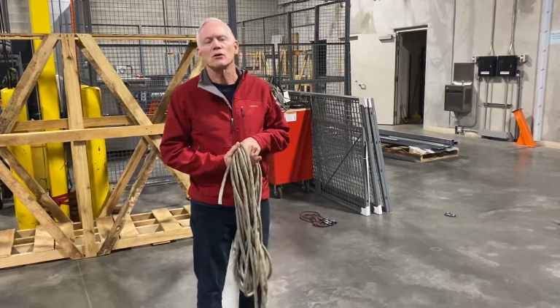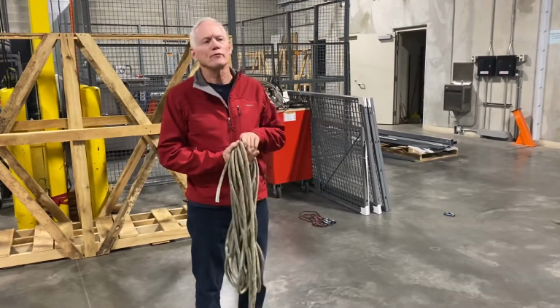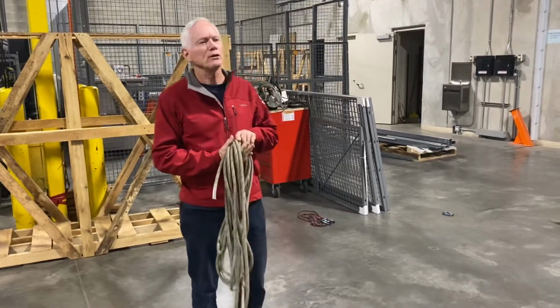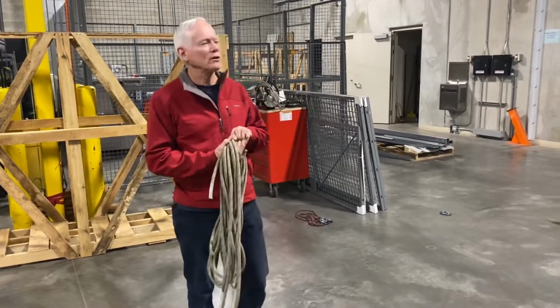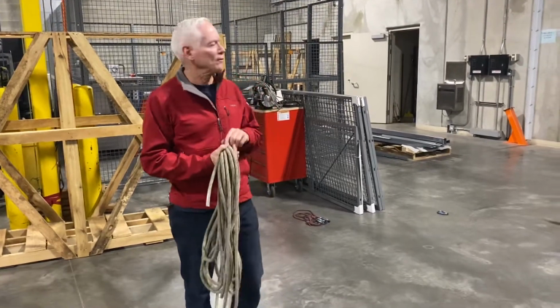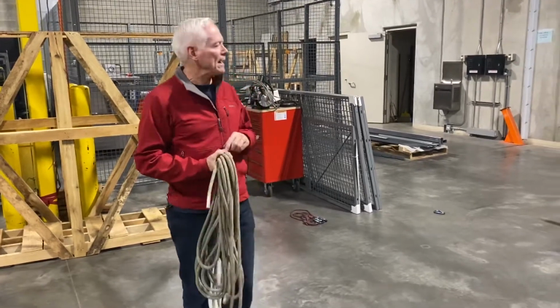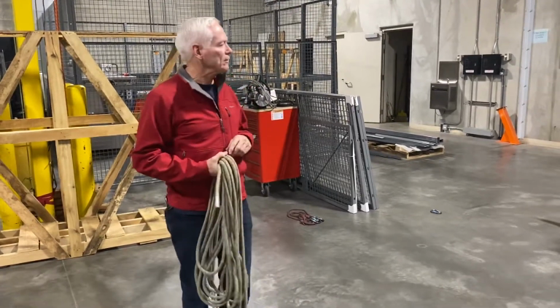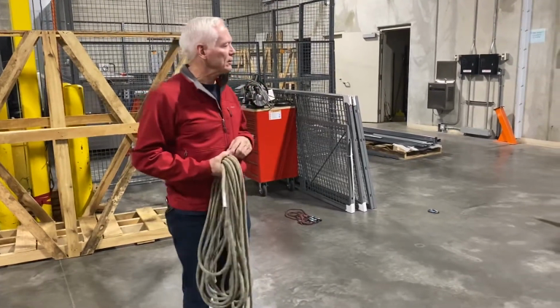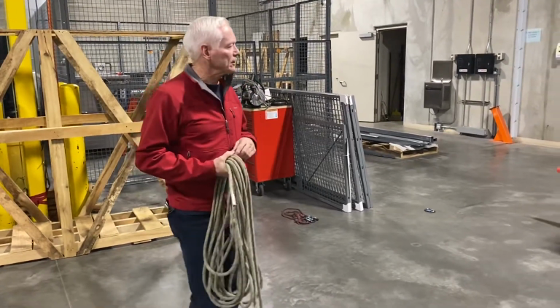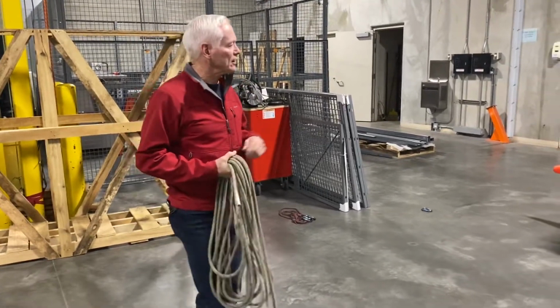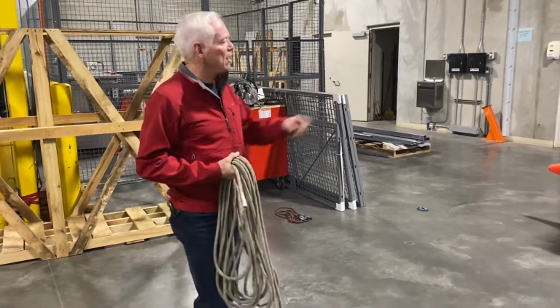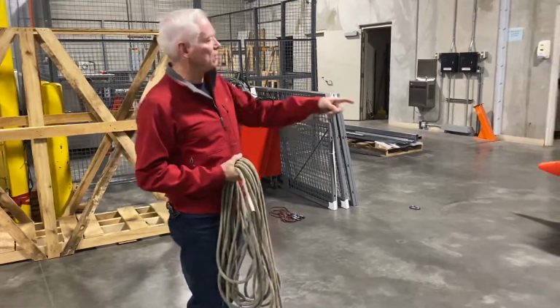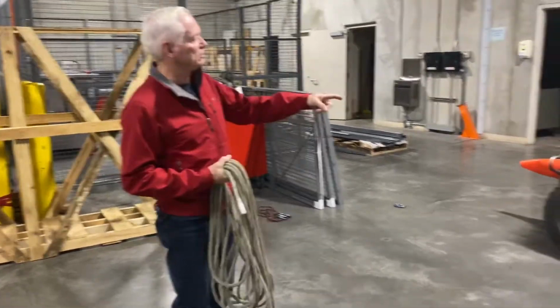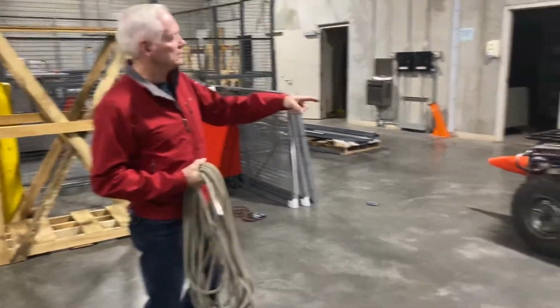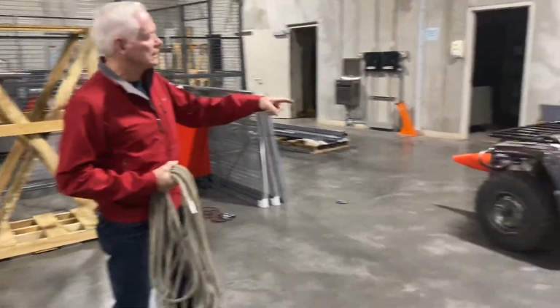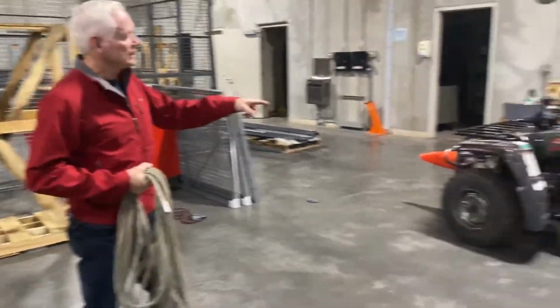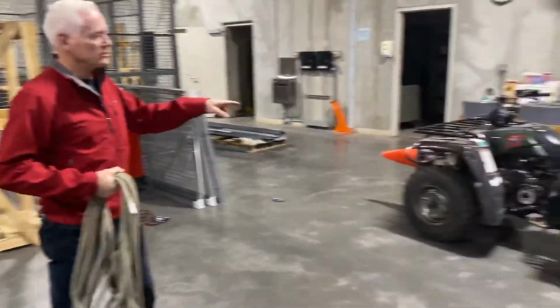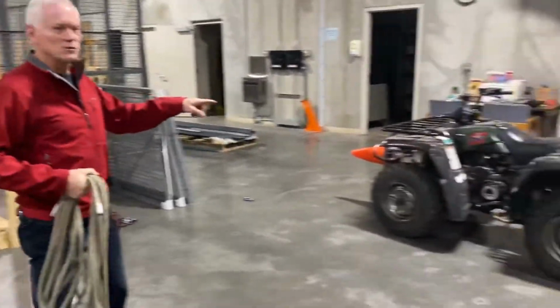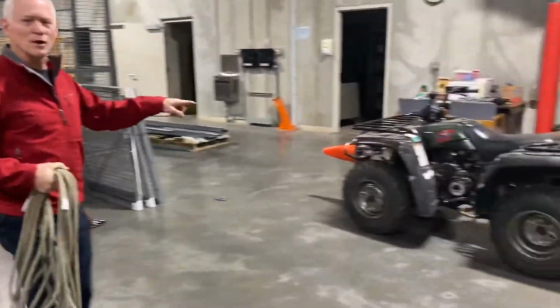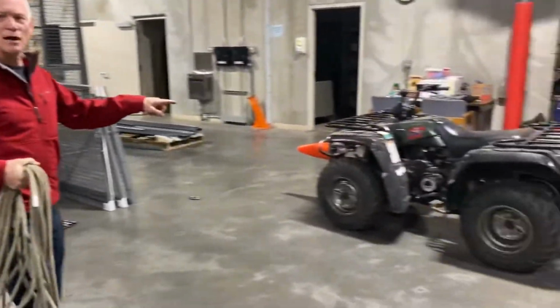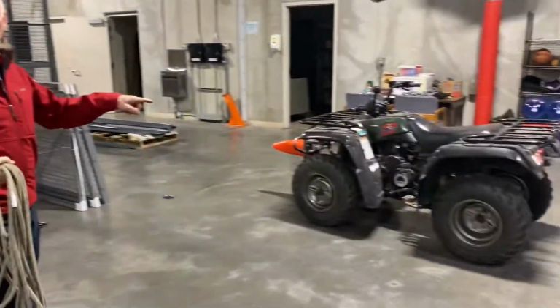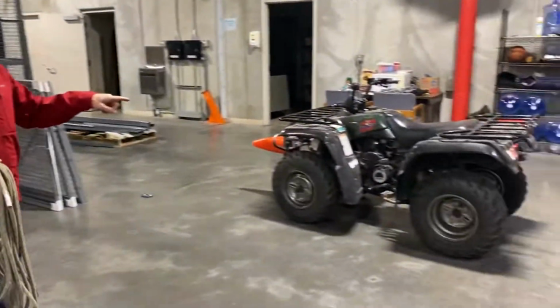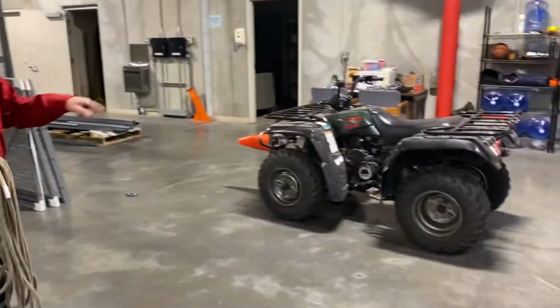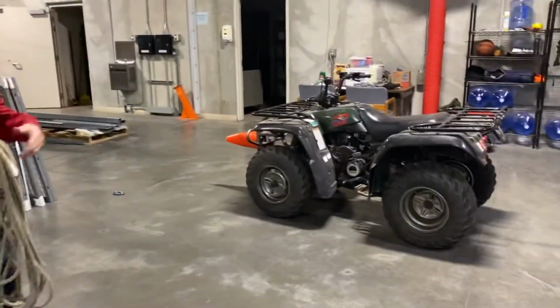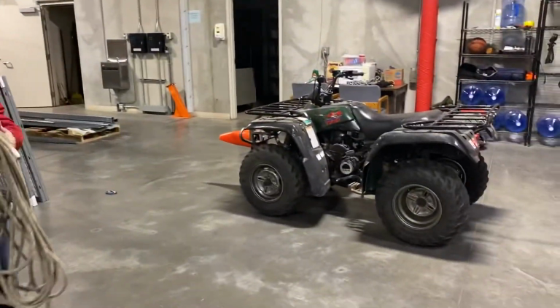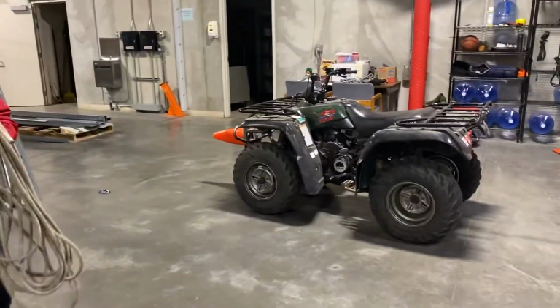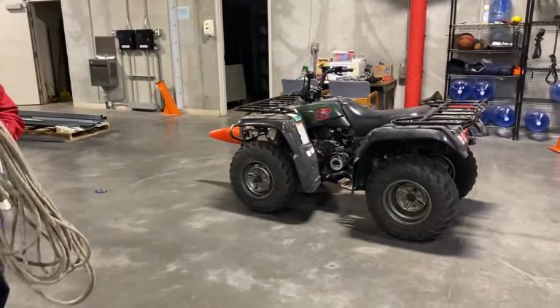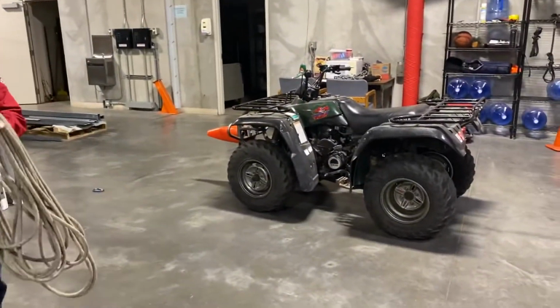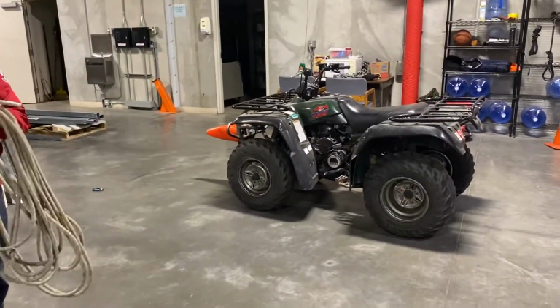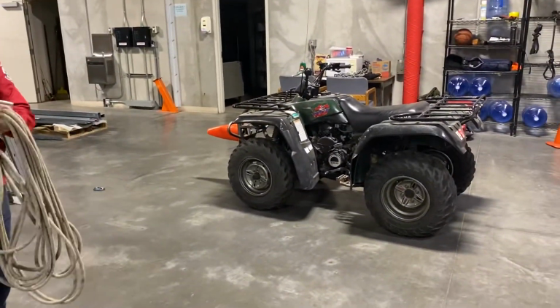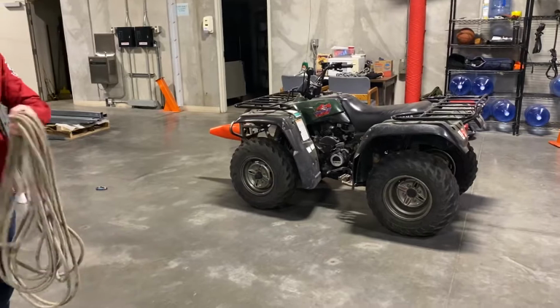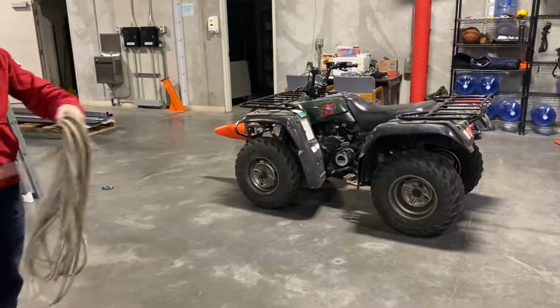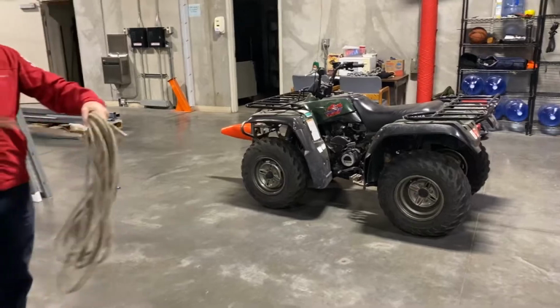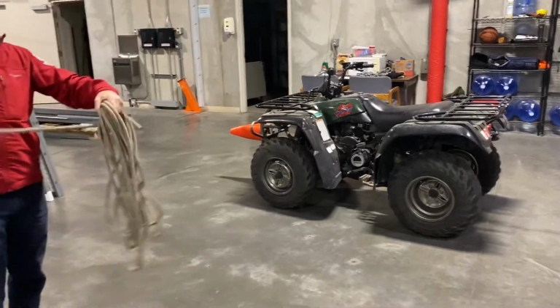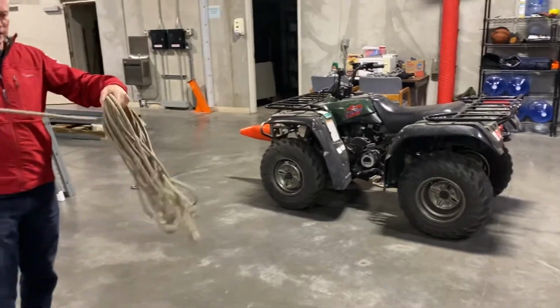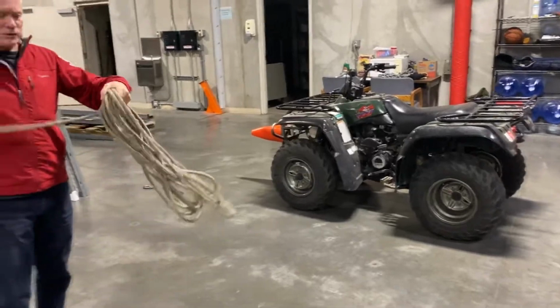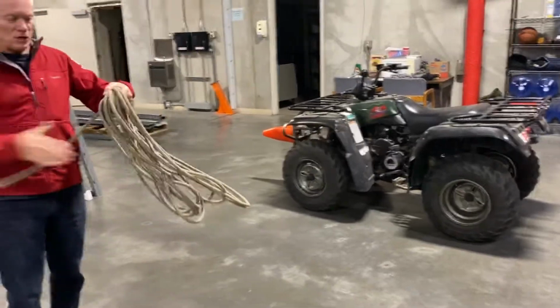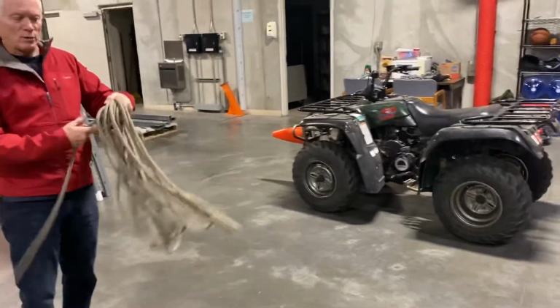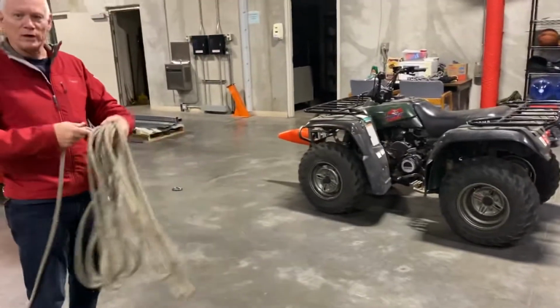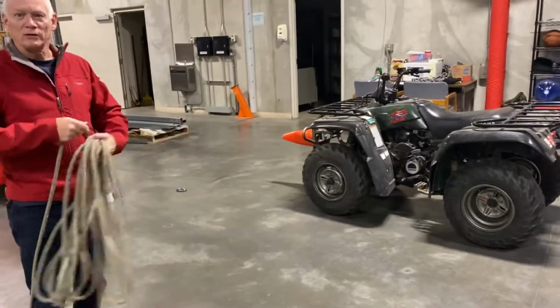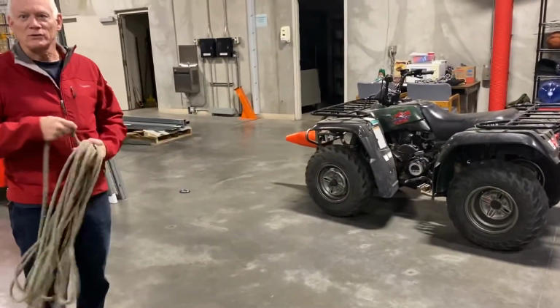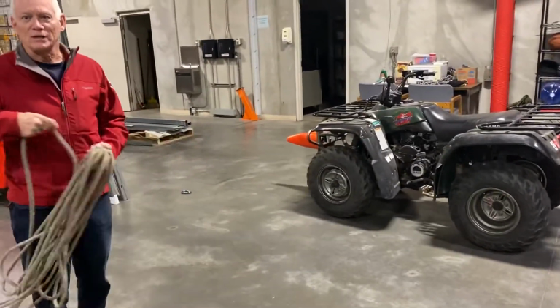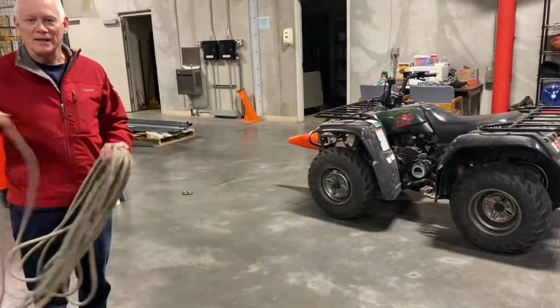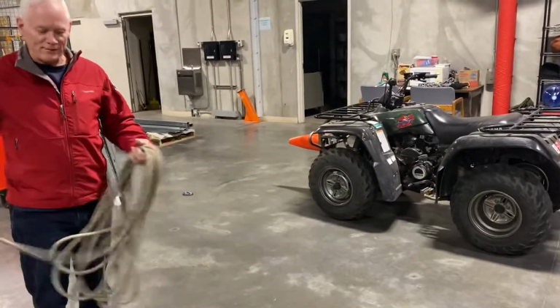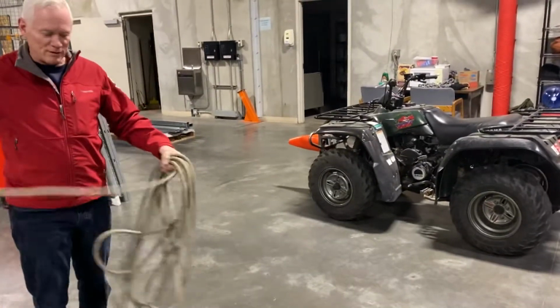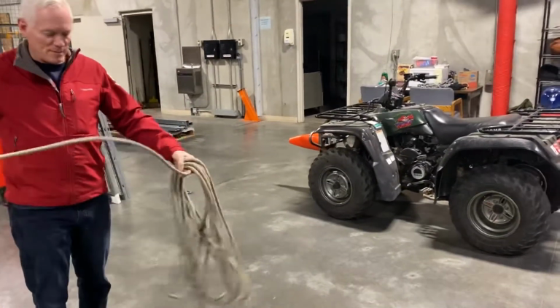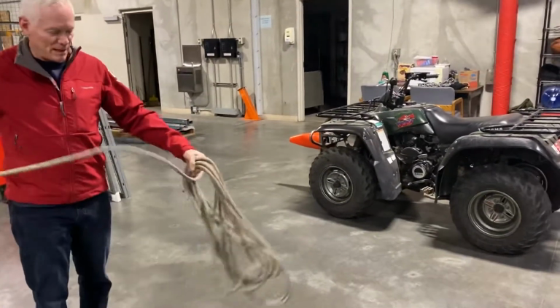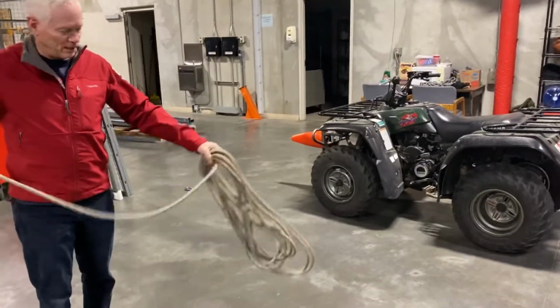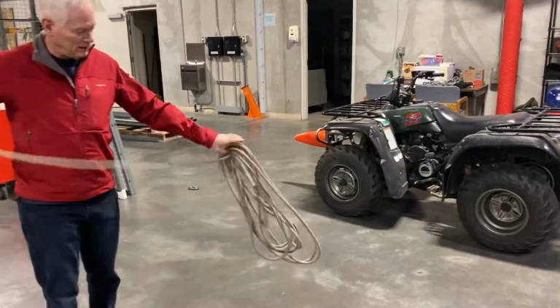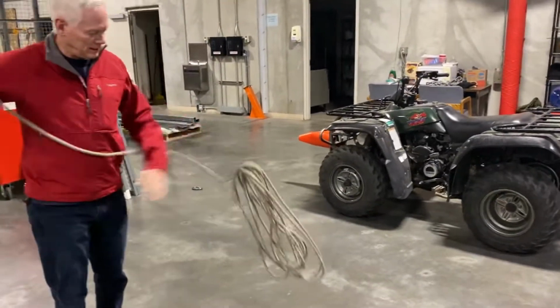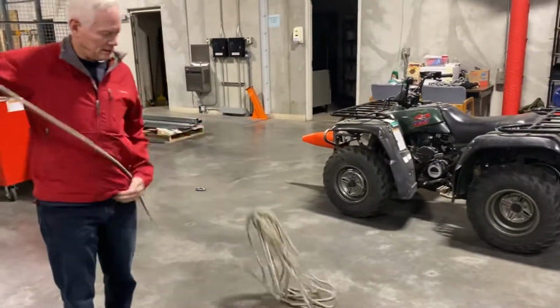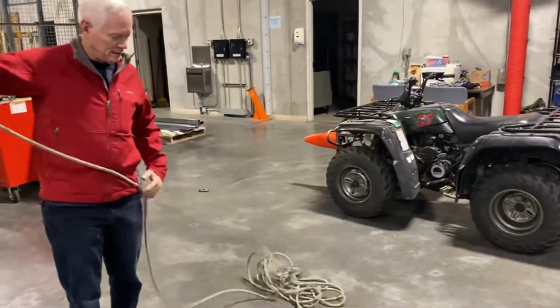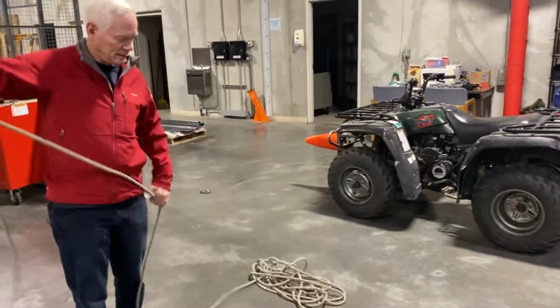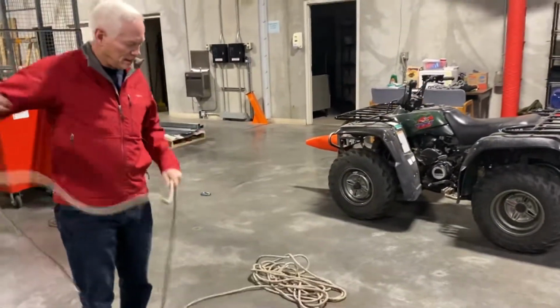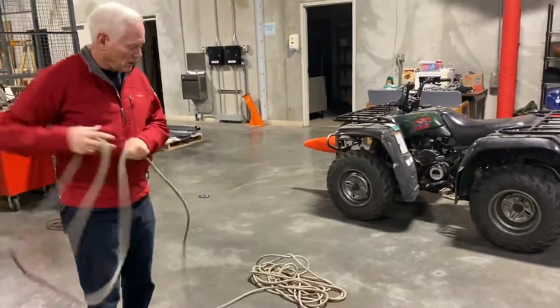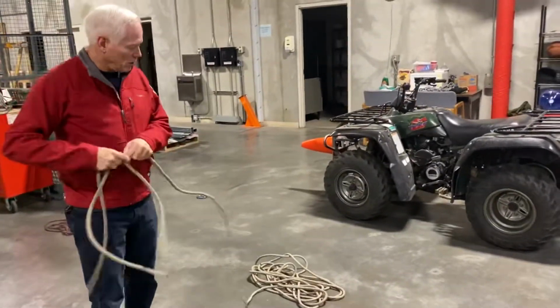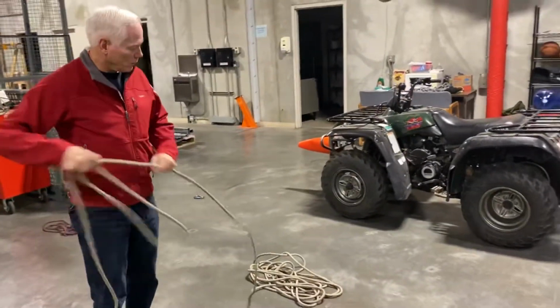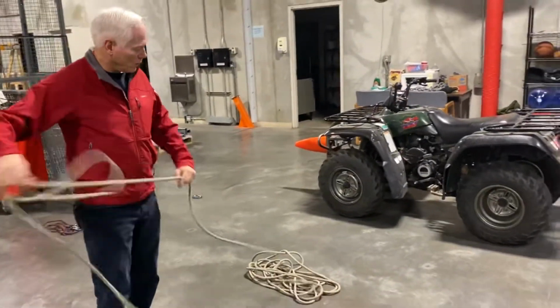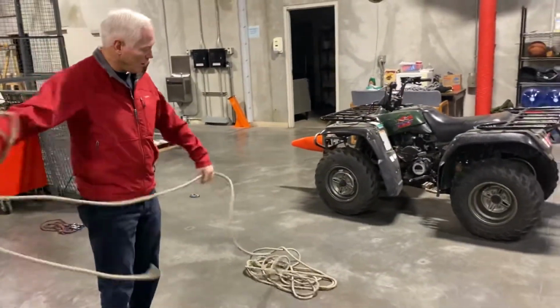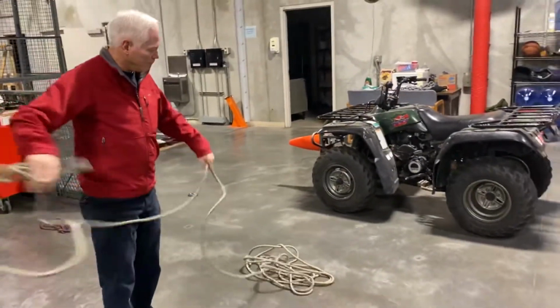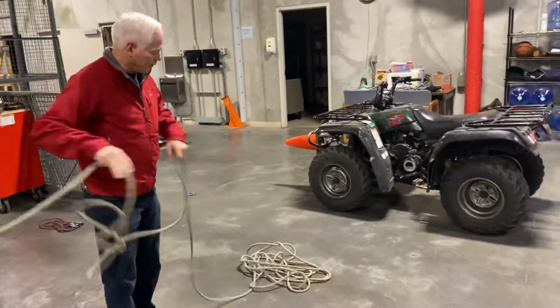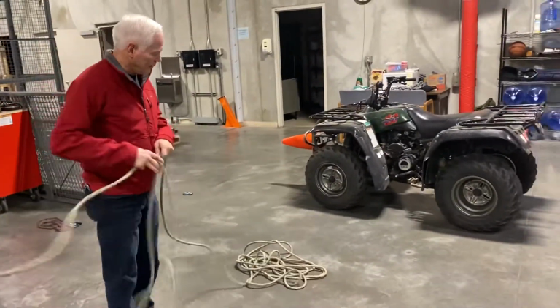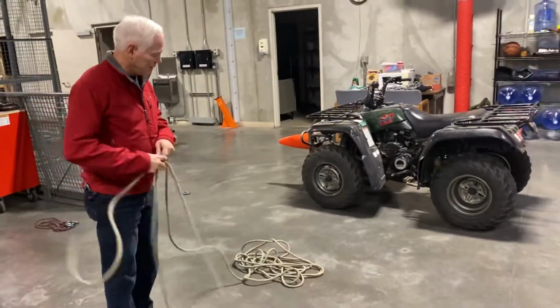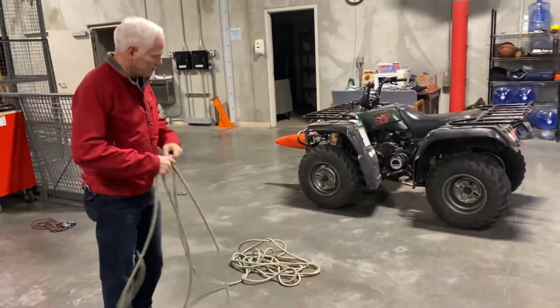So if we look around here, here's a rock about the size of an ATV, so we're gonna use an 11mm rope for this.